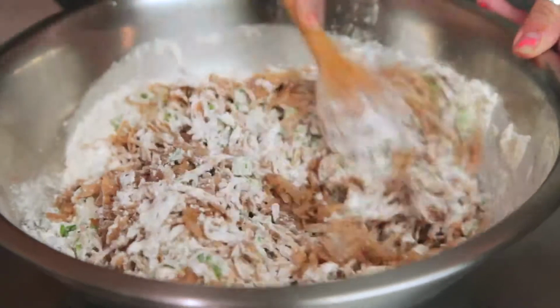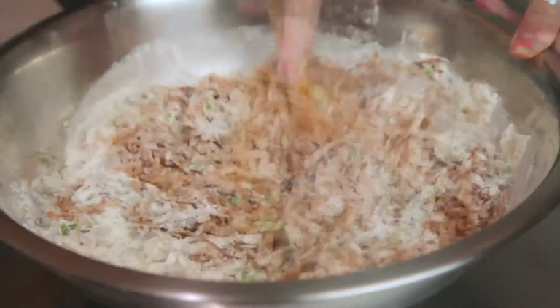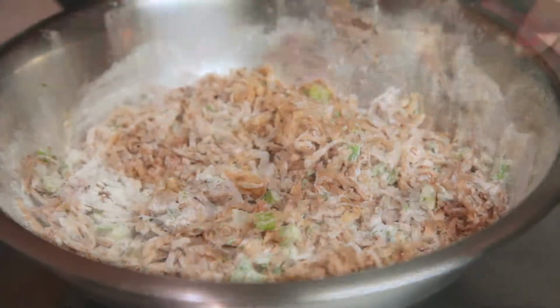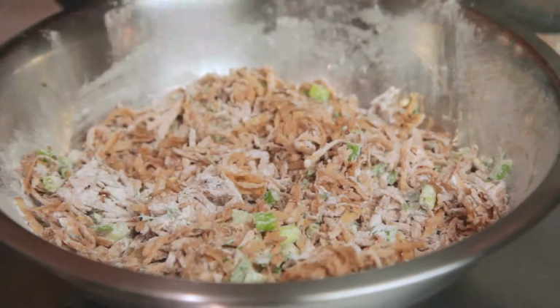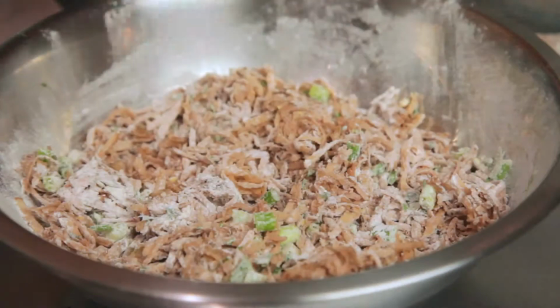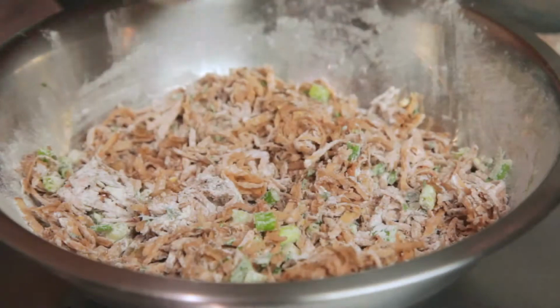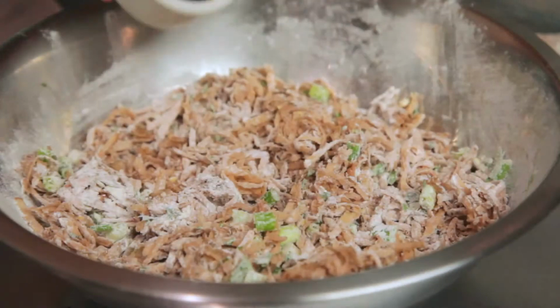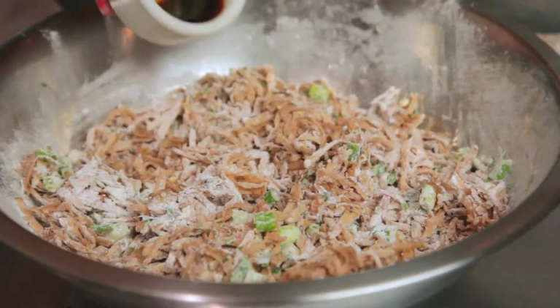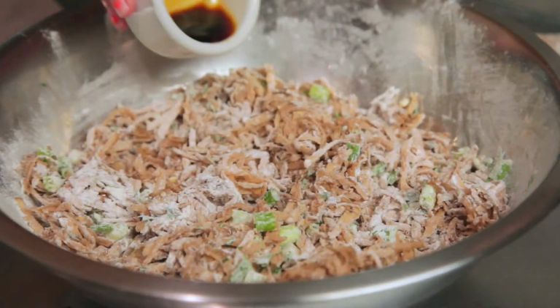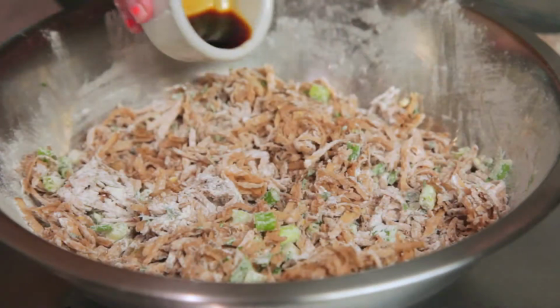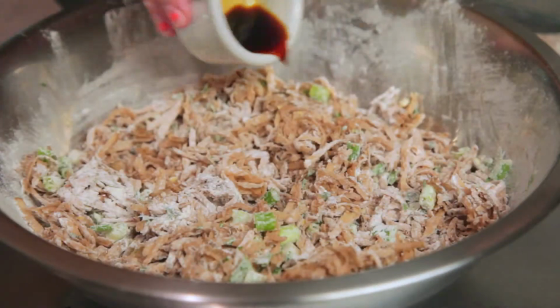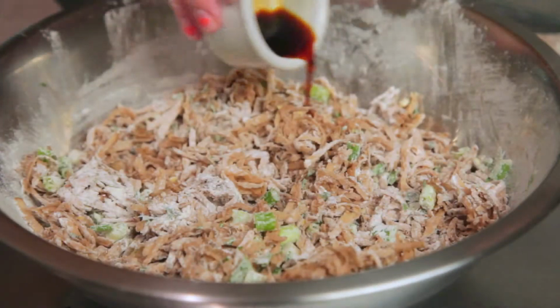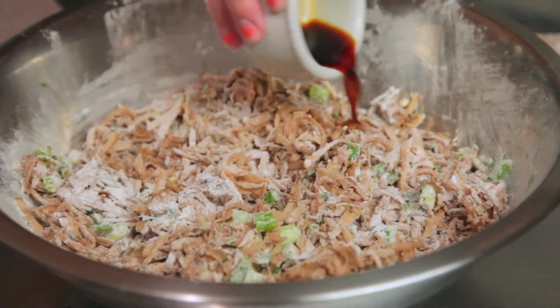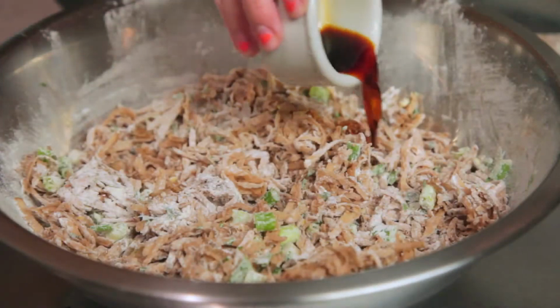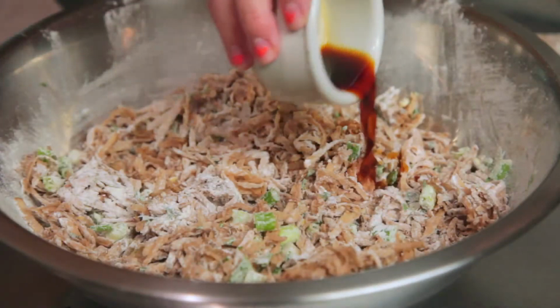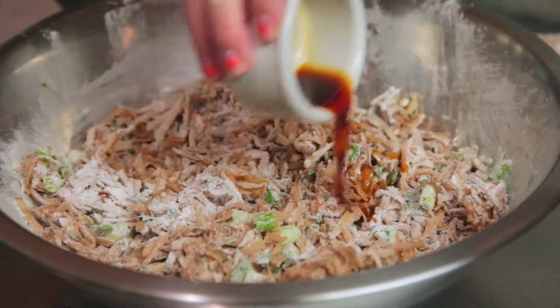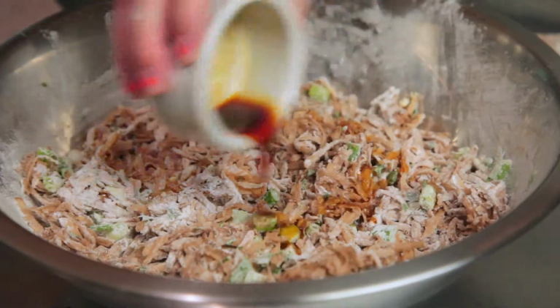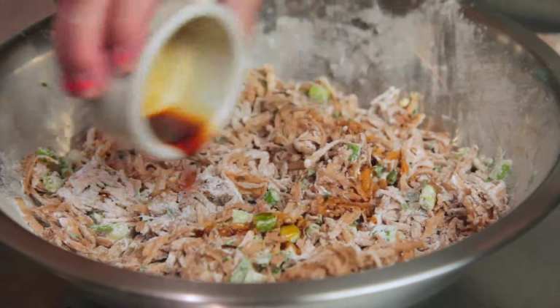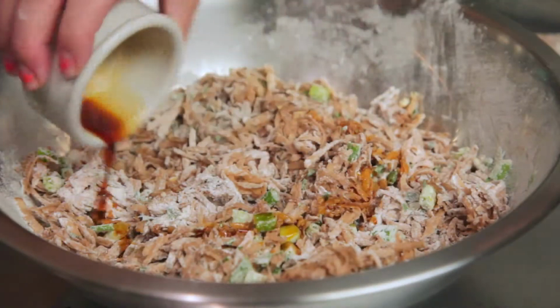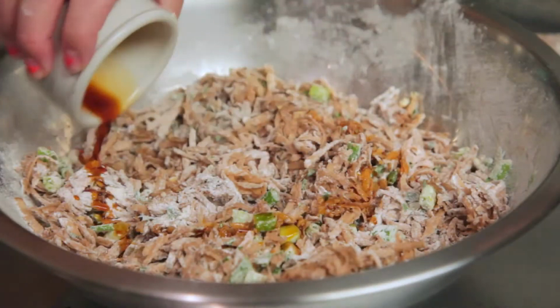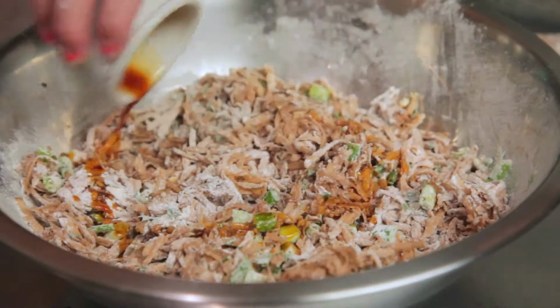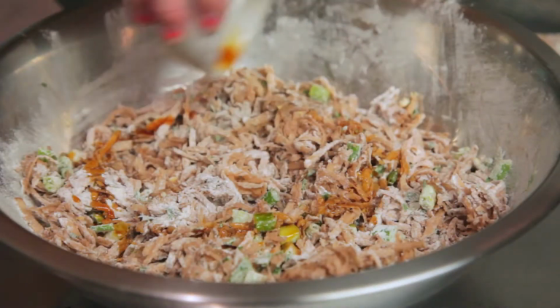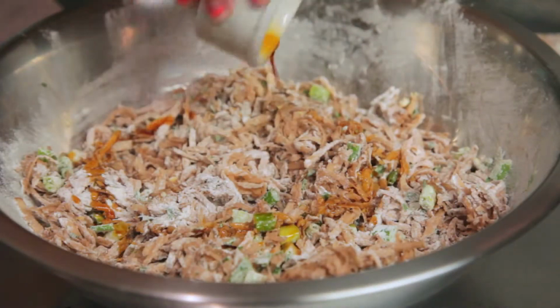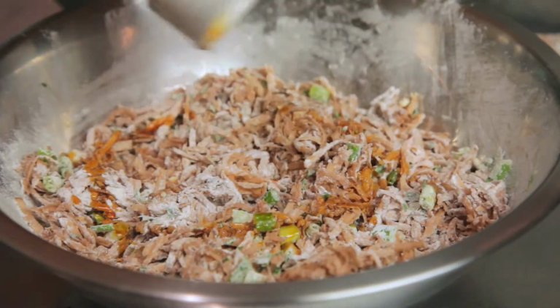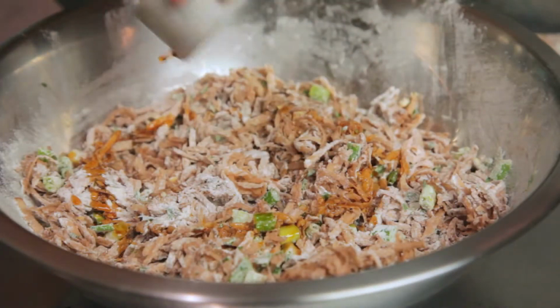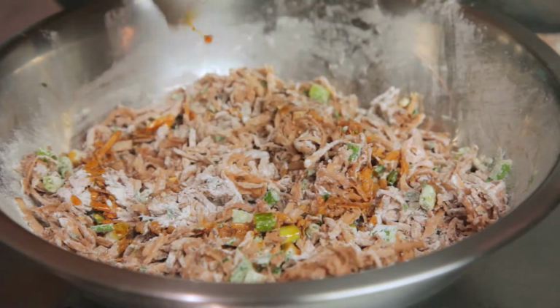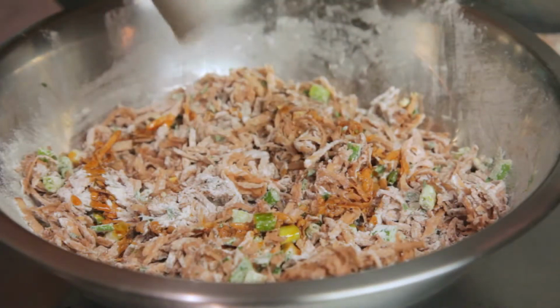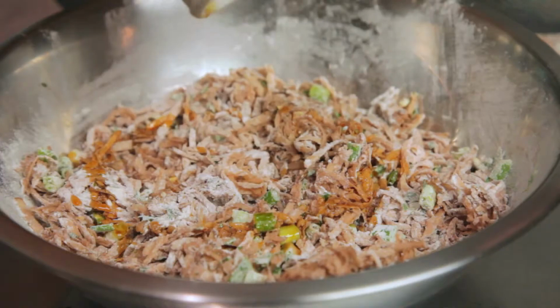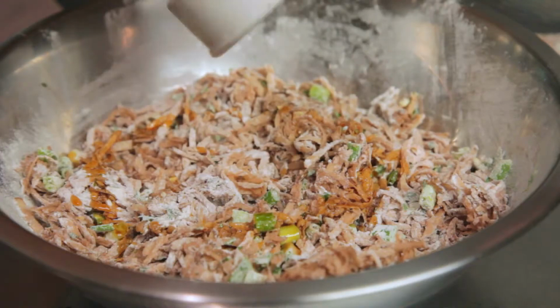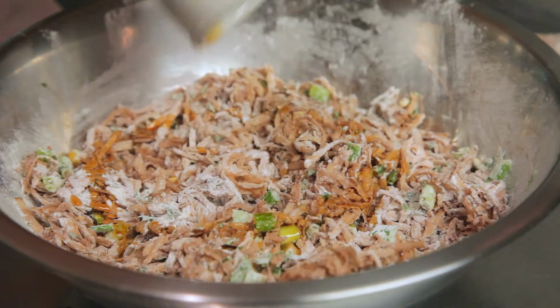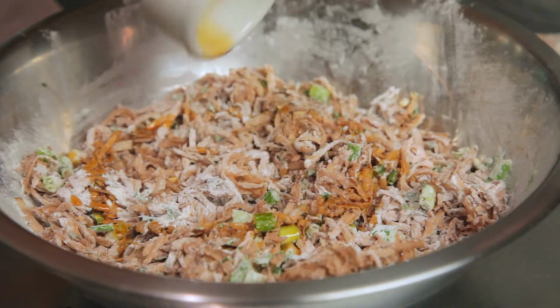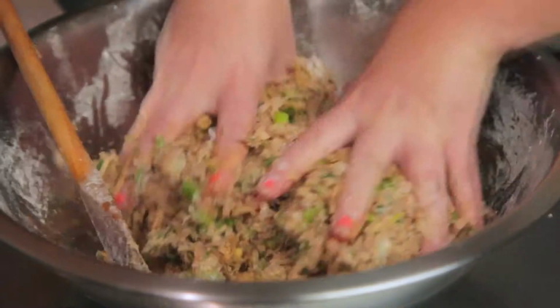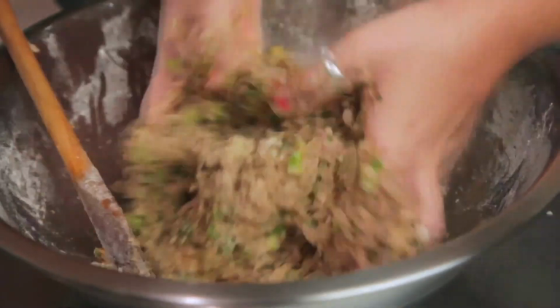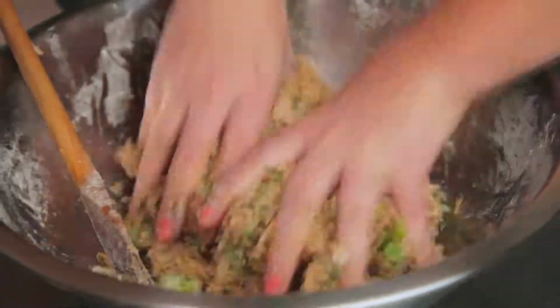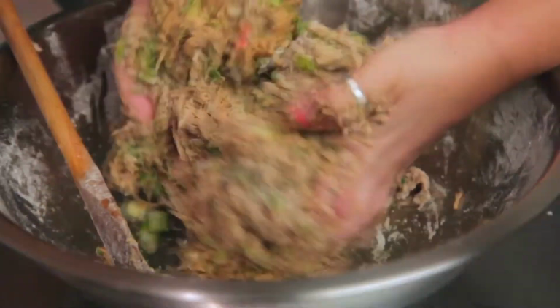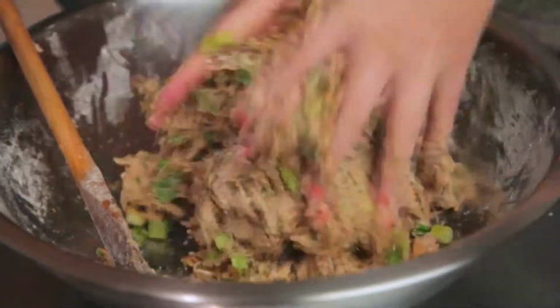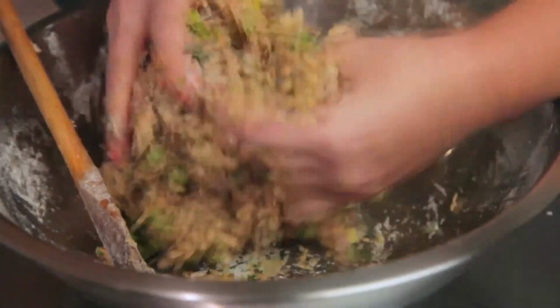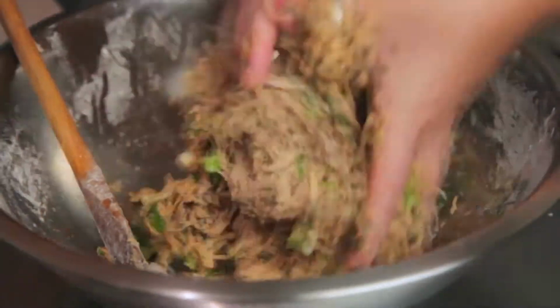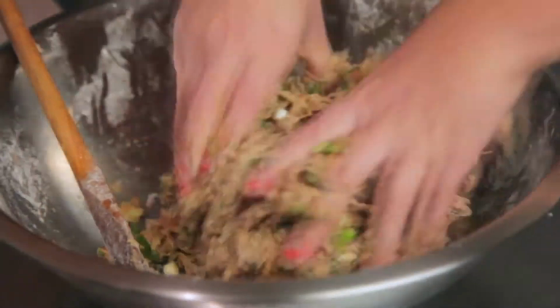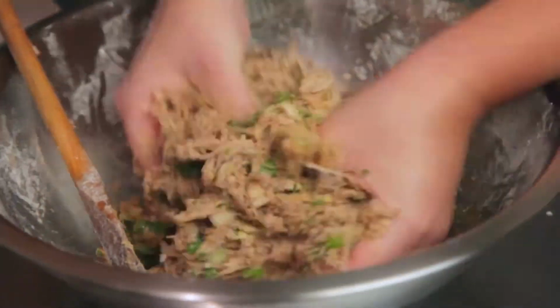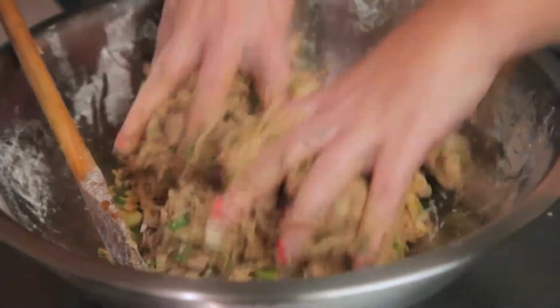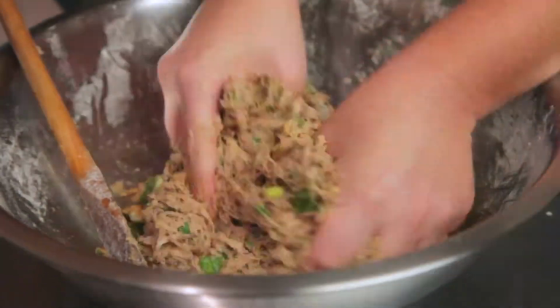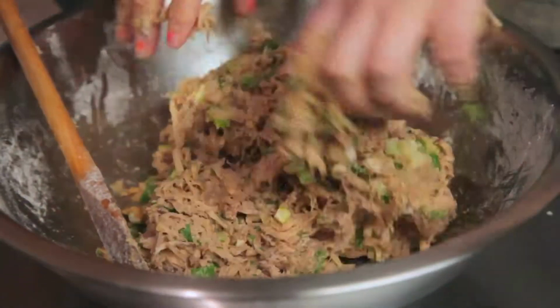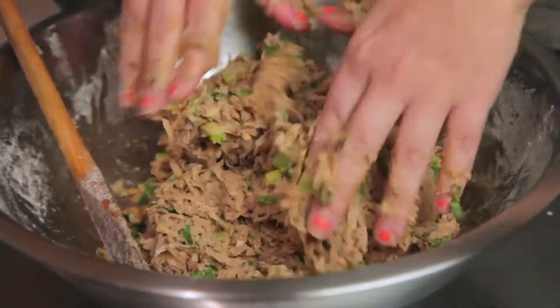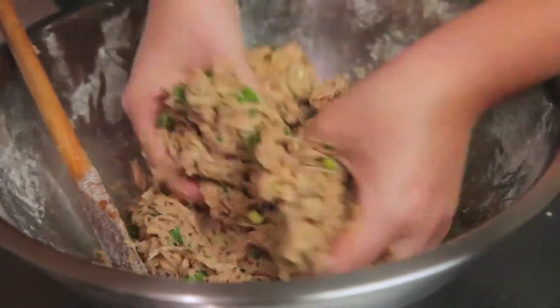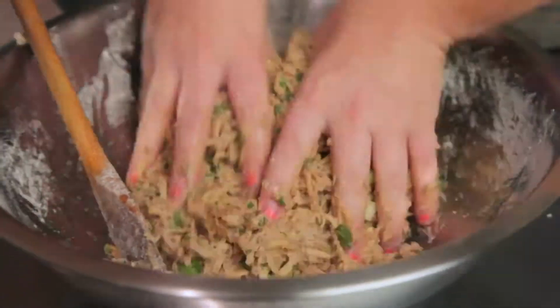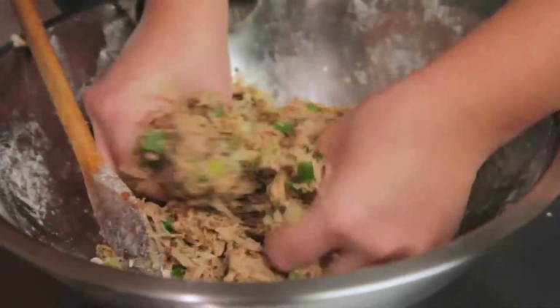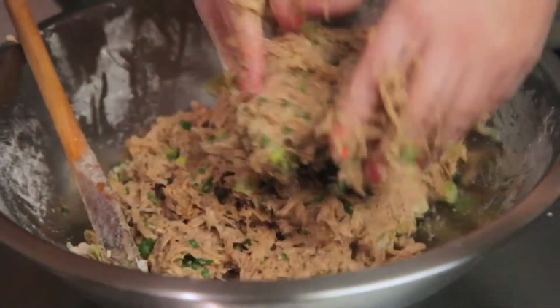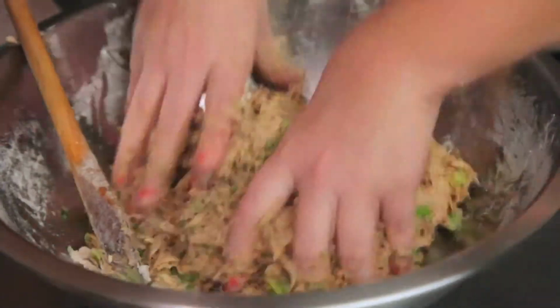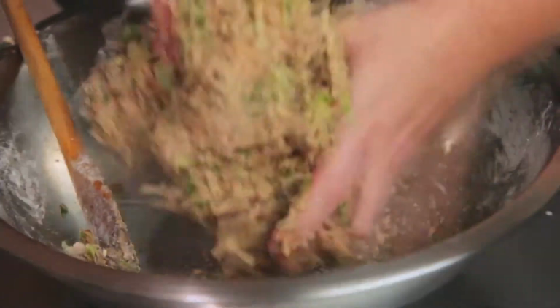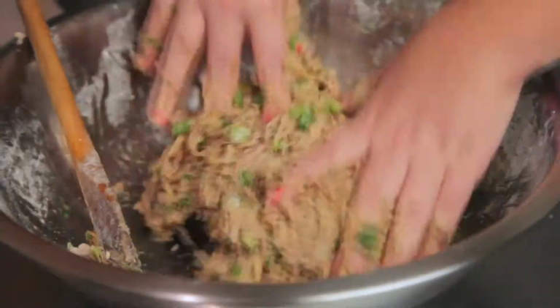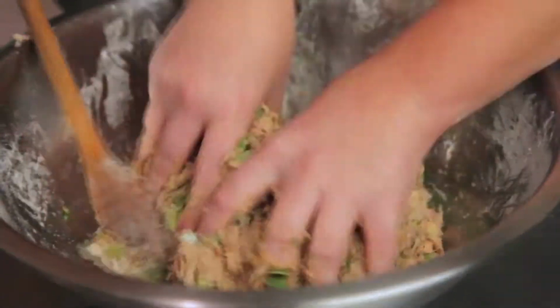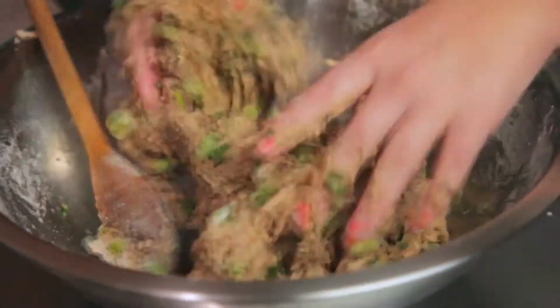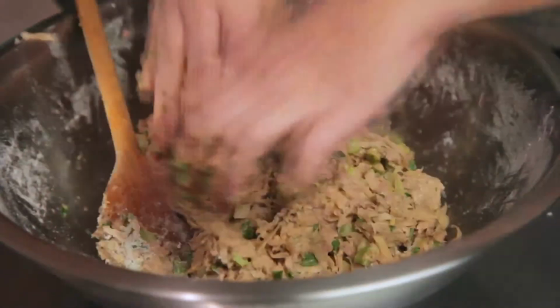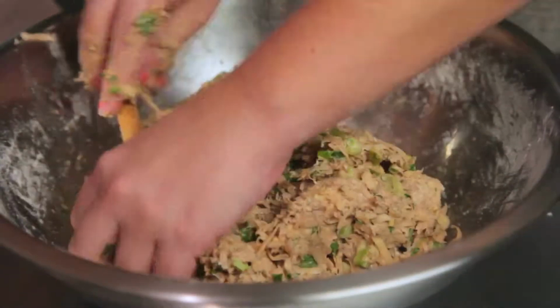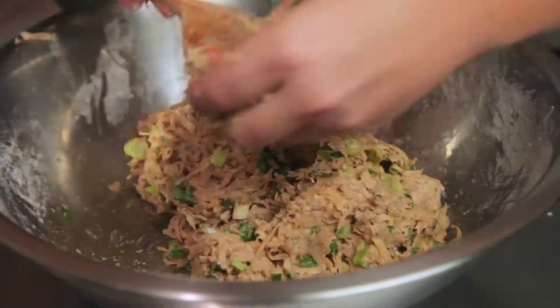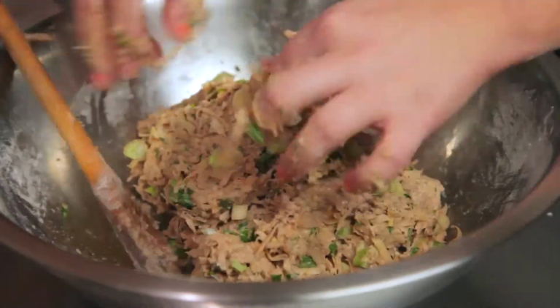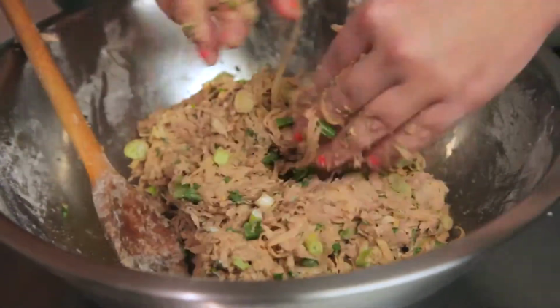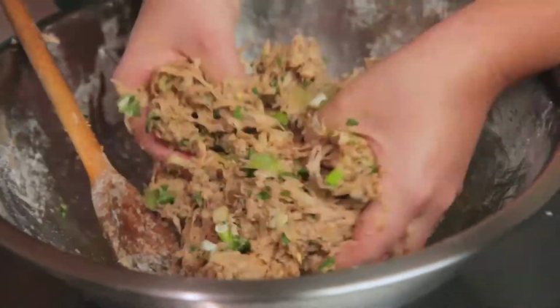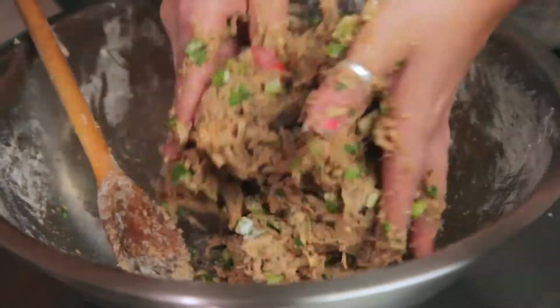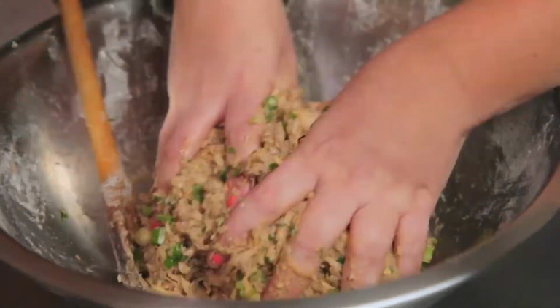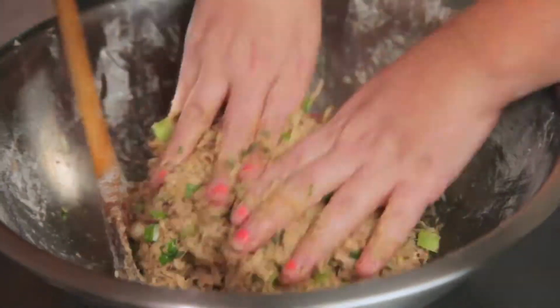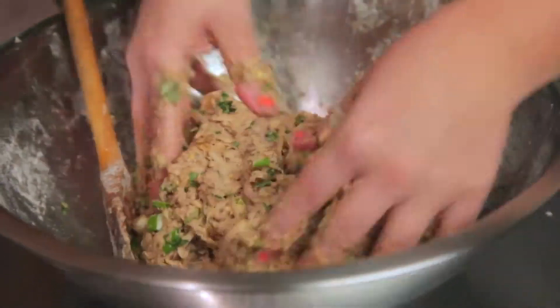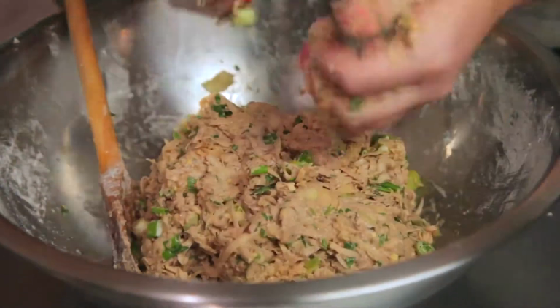Then we're adding some soy sauce and getting in there with our bear paws to make sure it gets all sticky and dough-like.